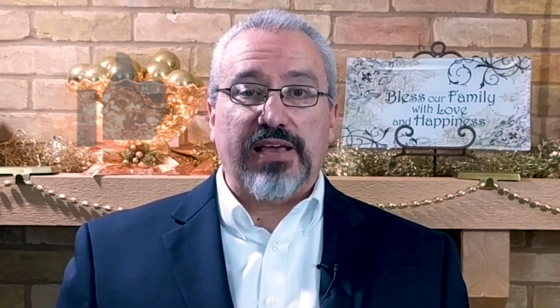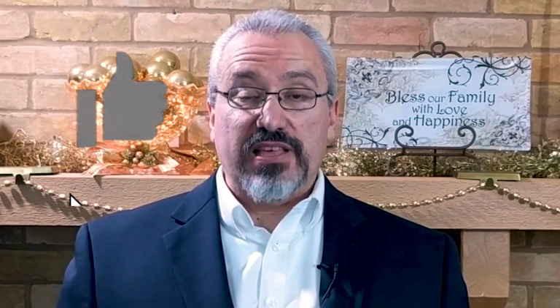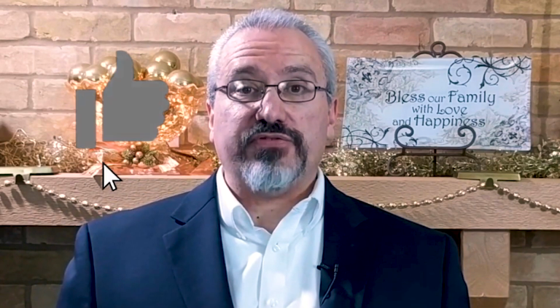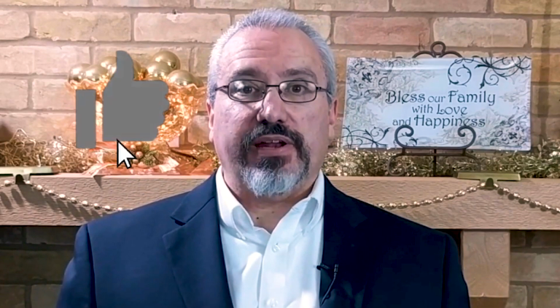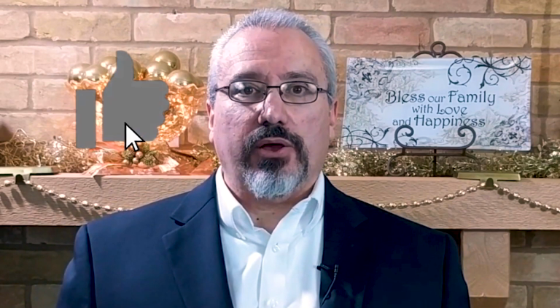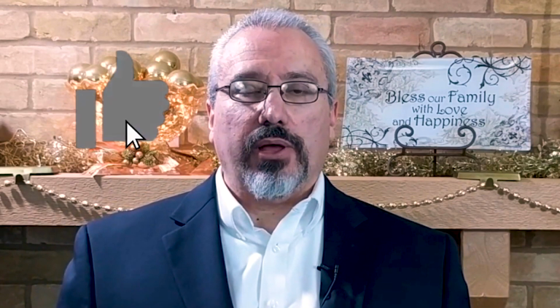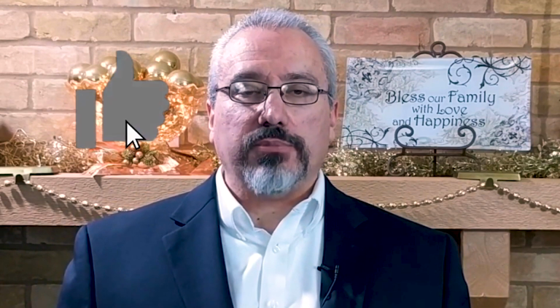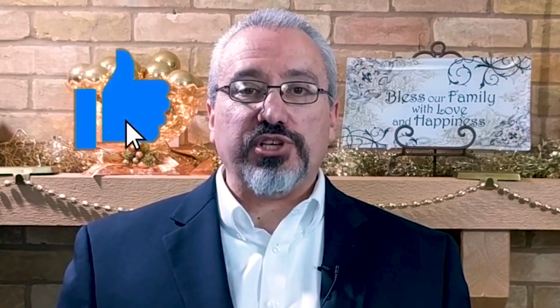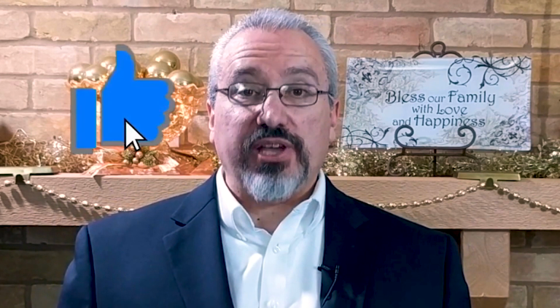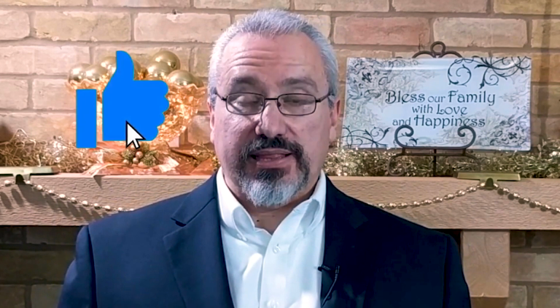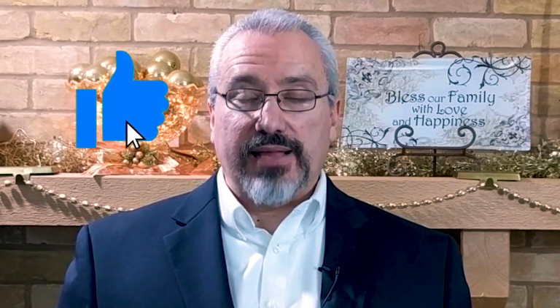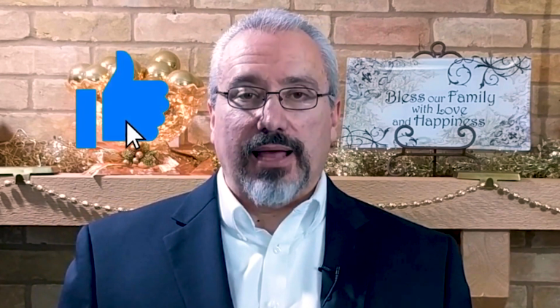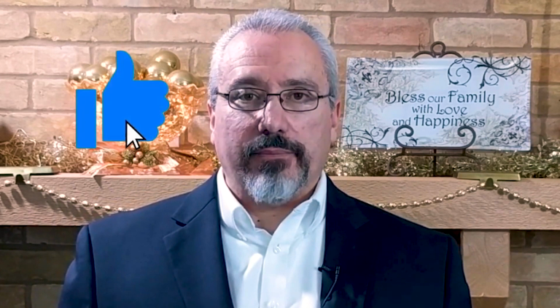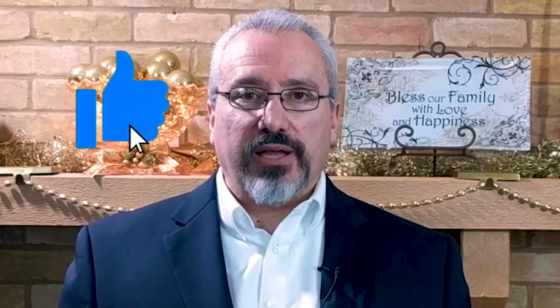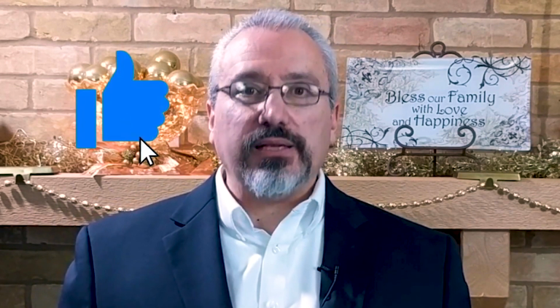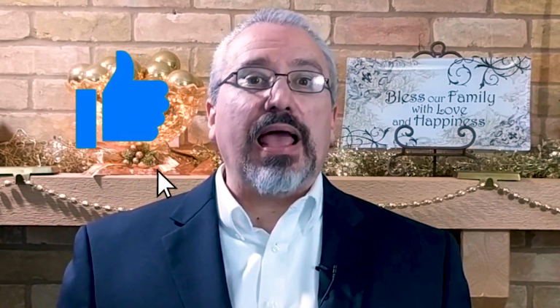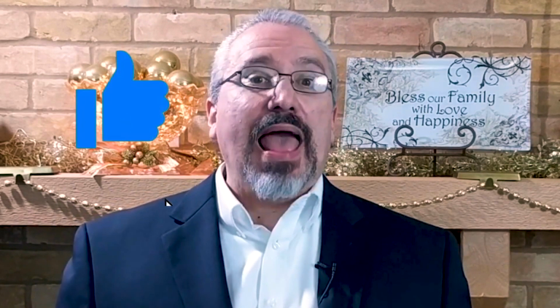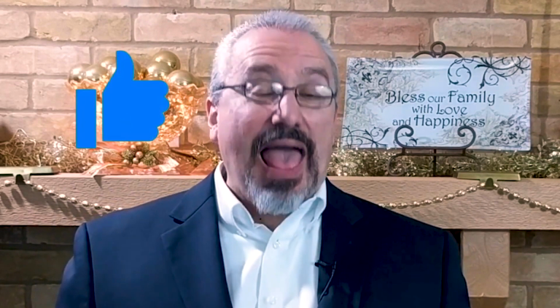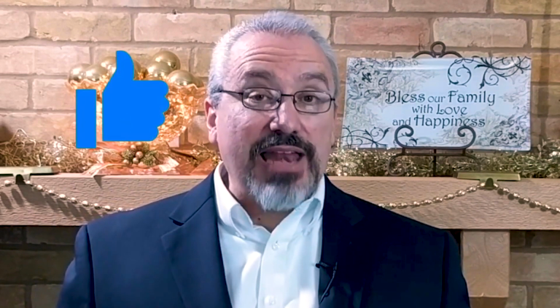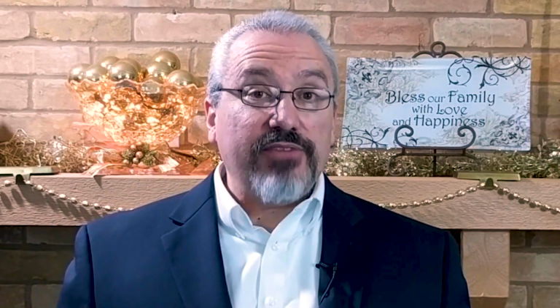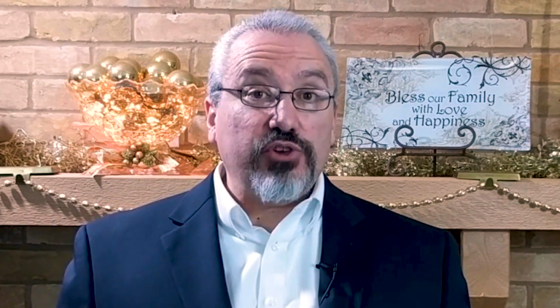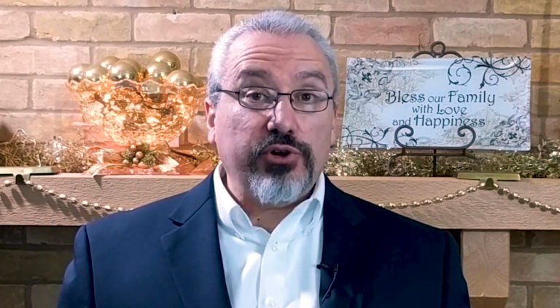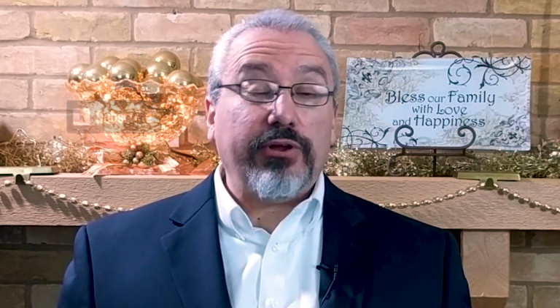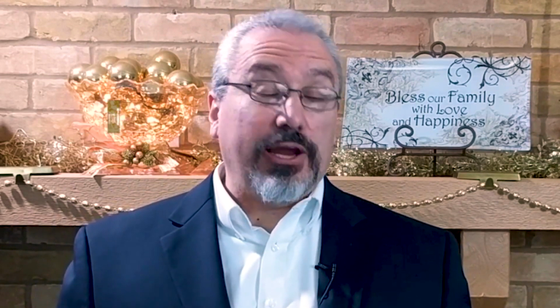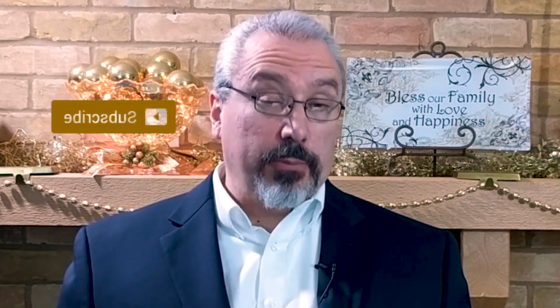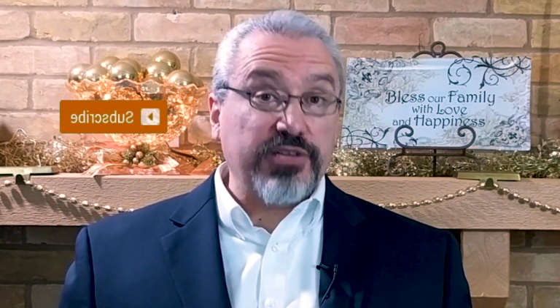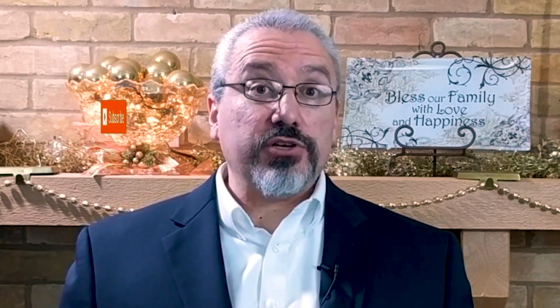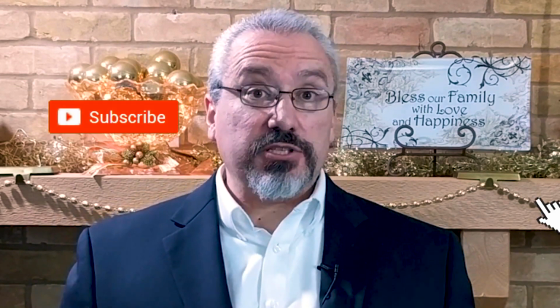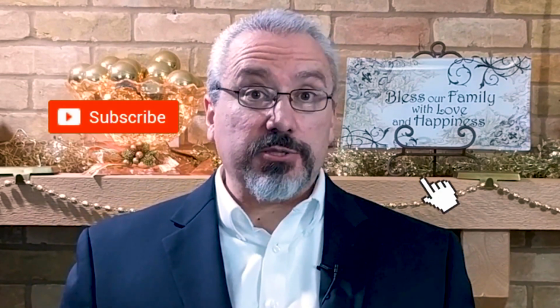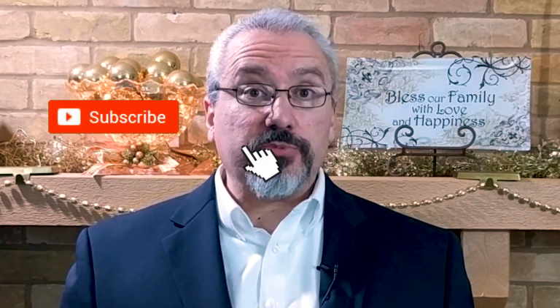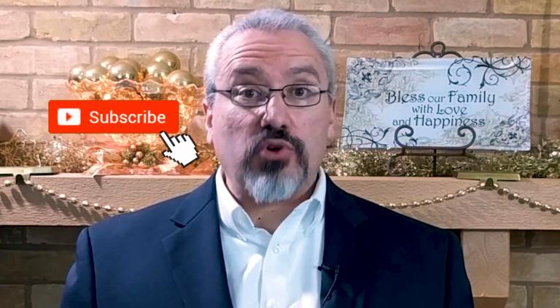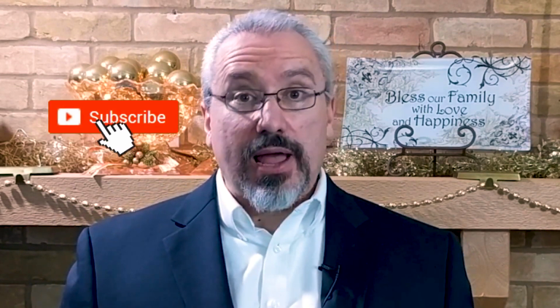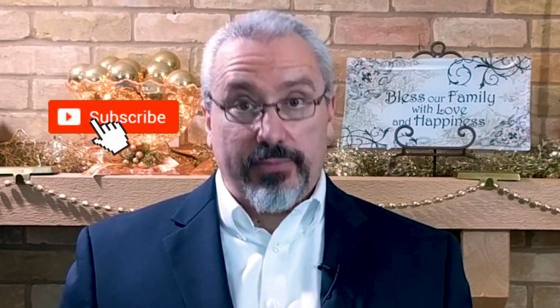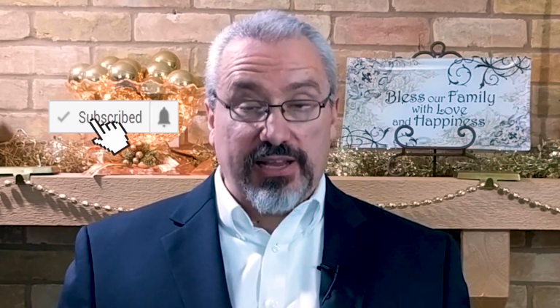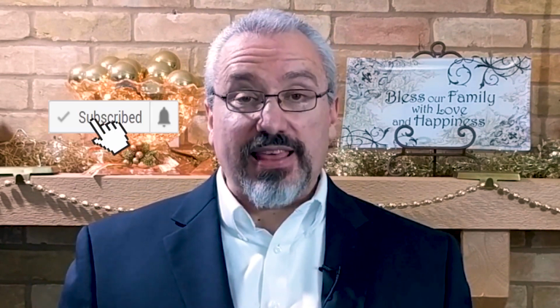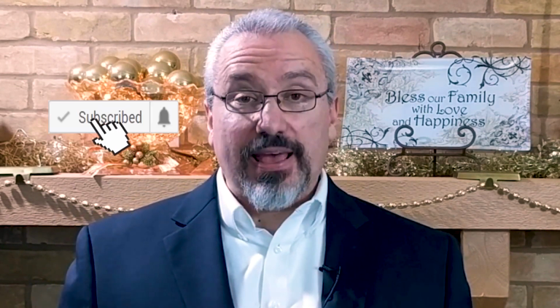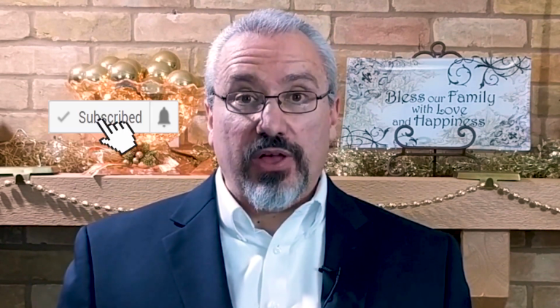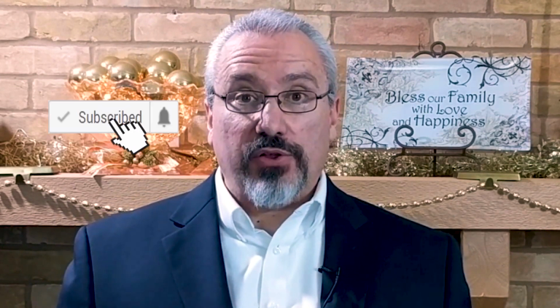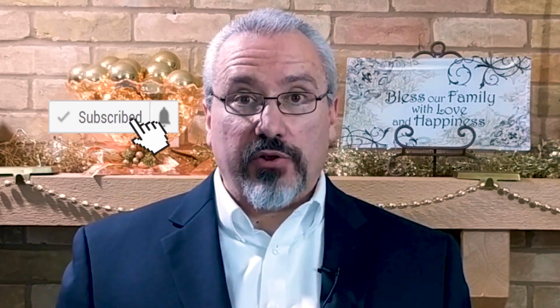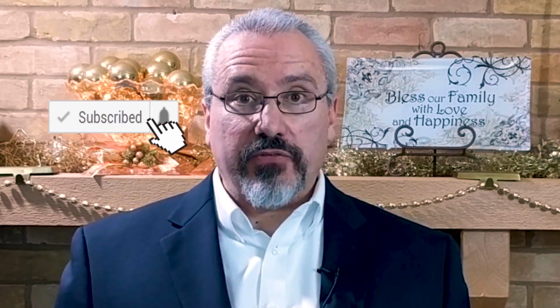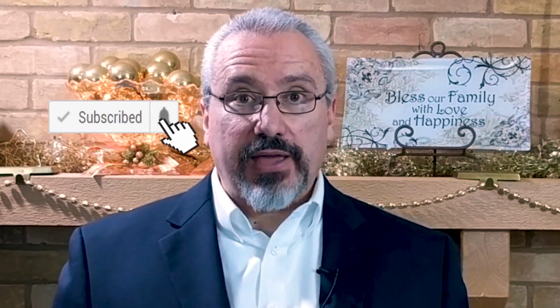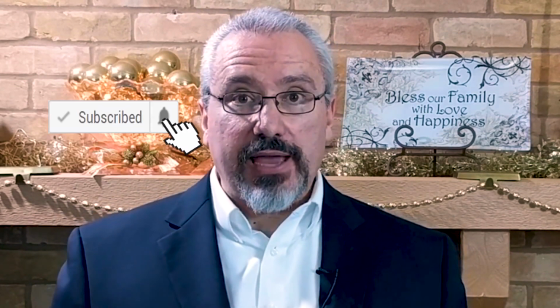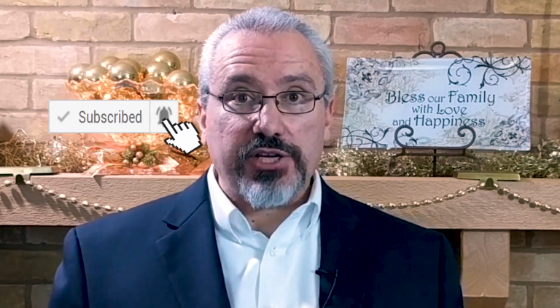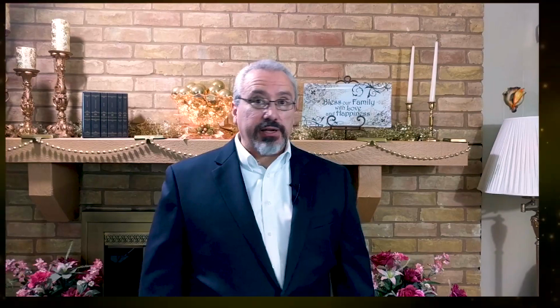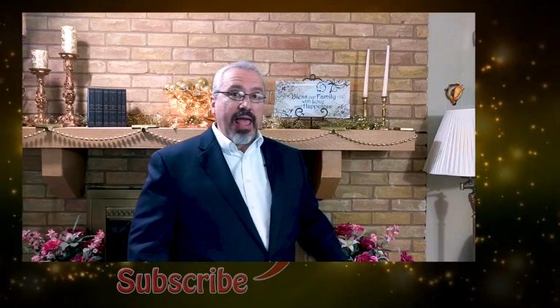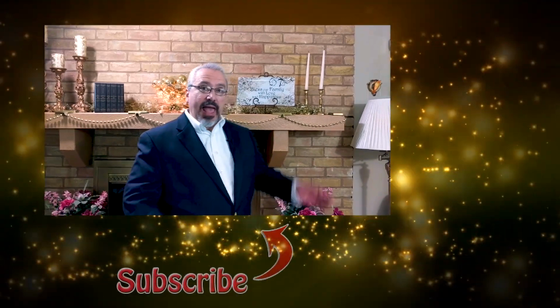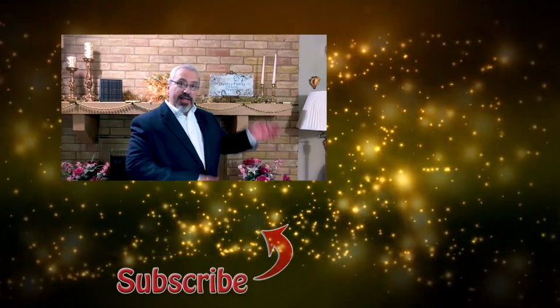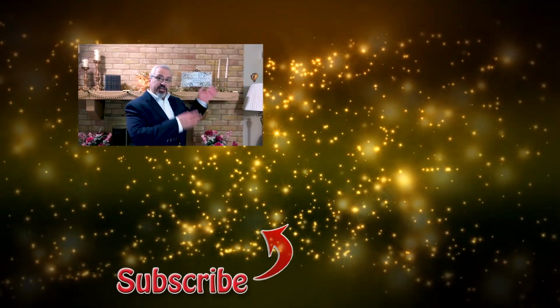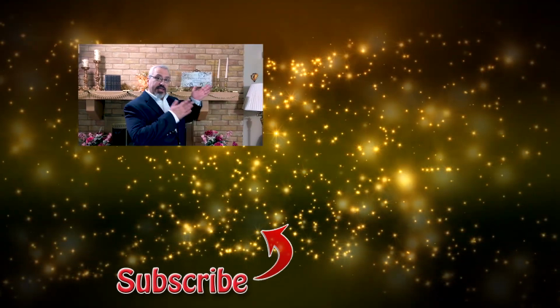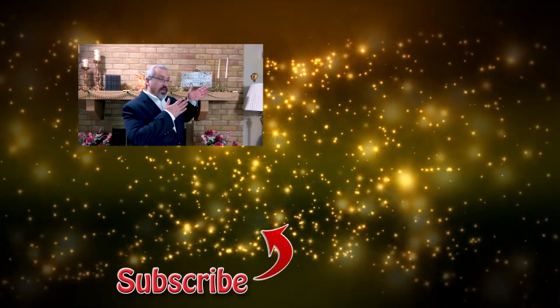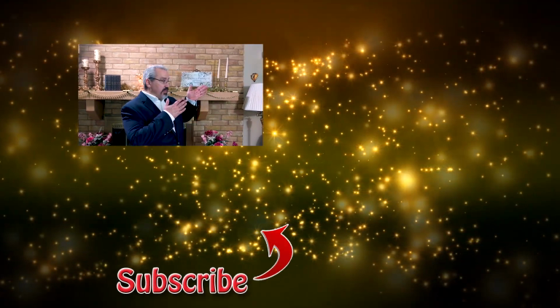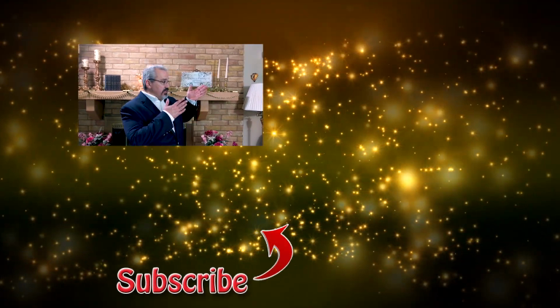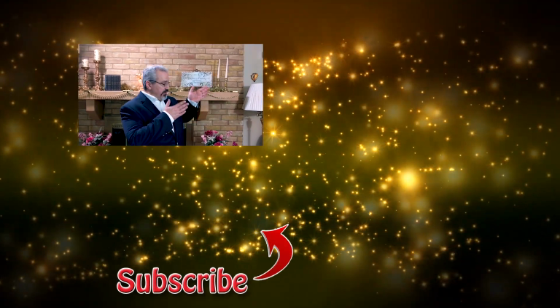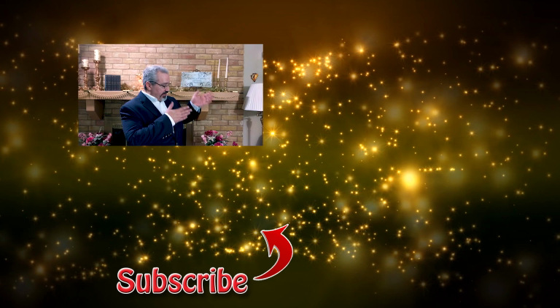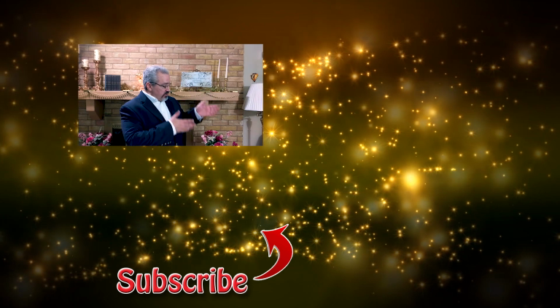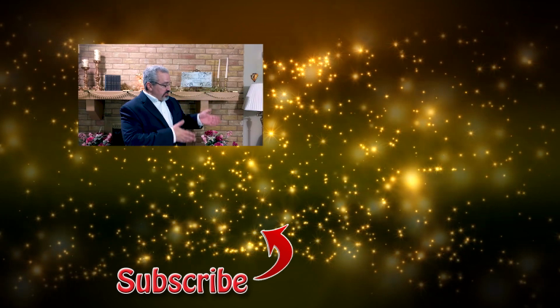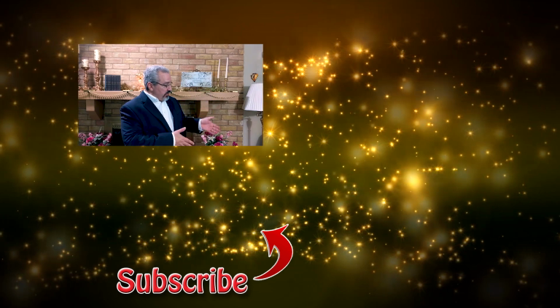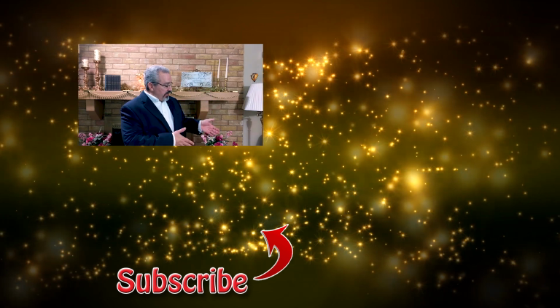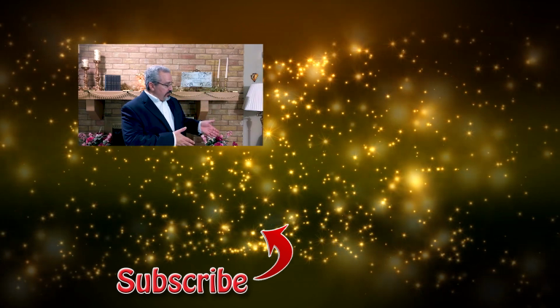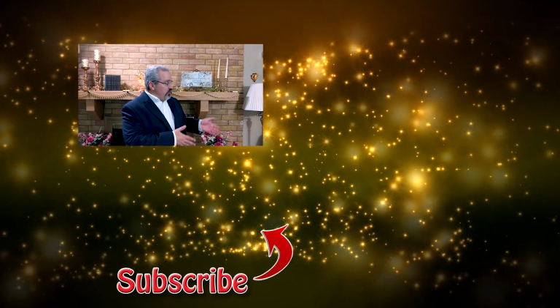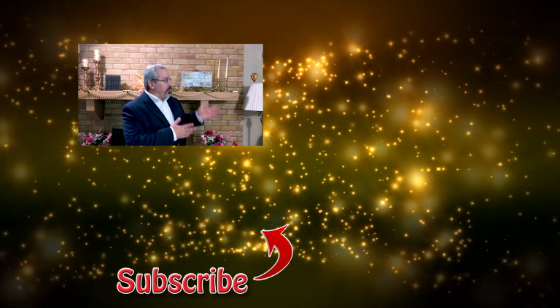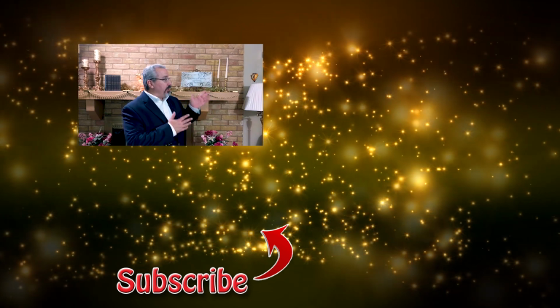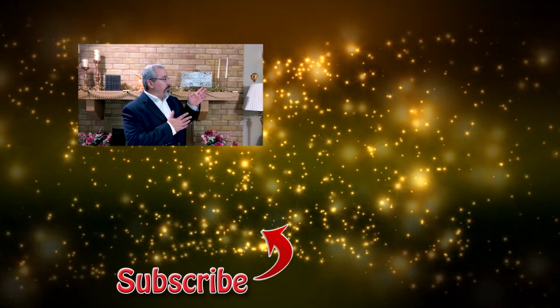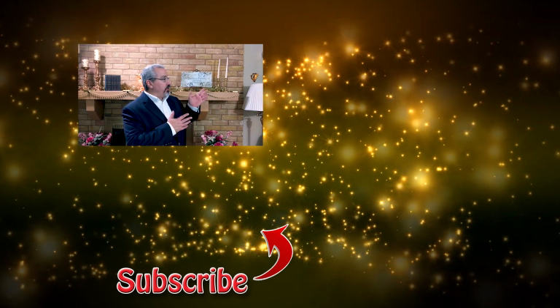If this video helped you, hit that like button. If you're new here, be sure to subscribe, hit that bell notification, and check out these videos that will help you be a better performer.